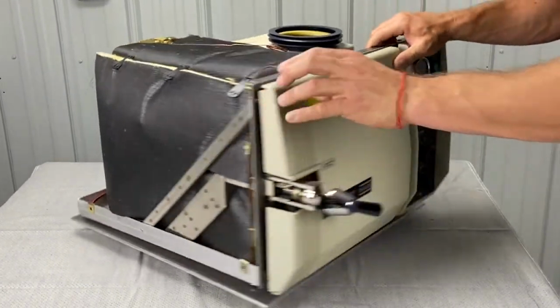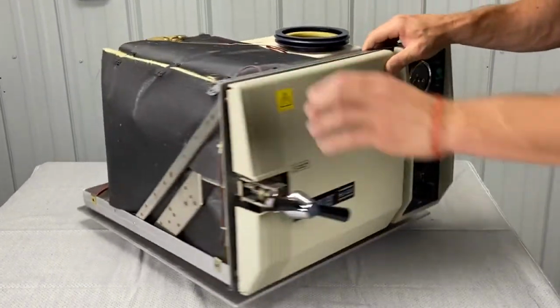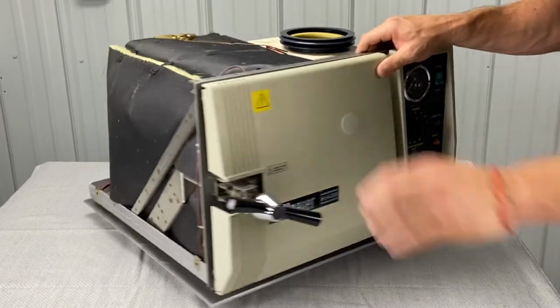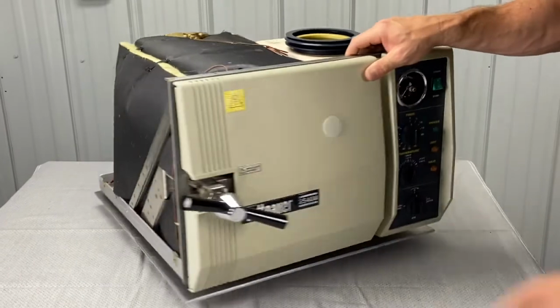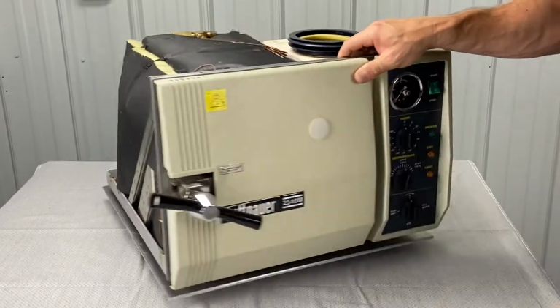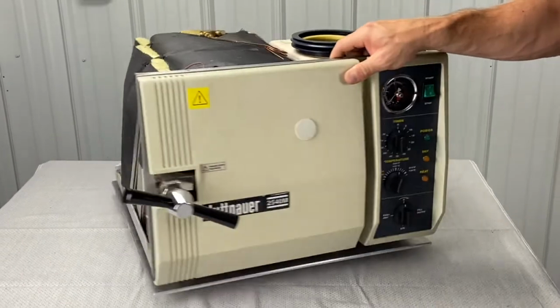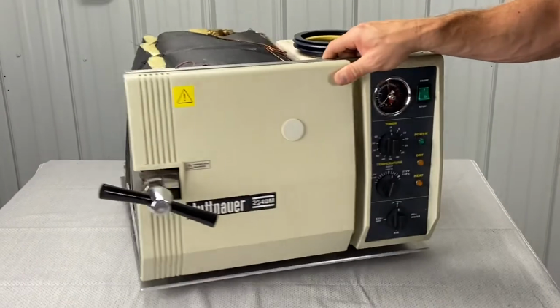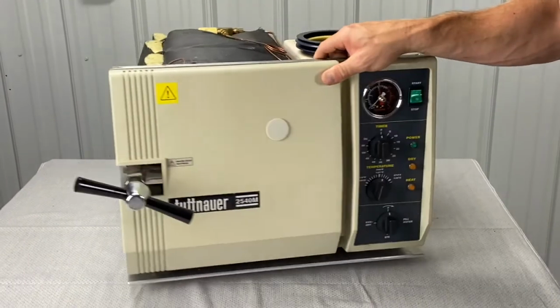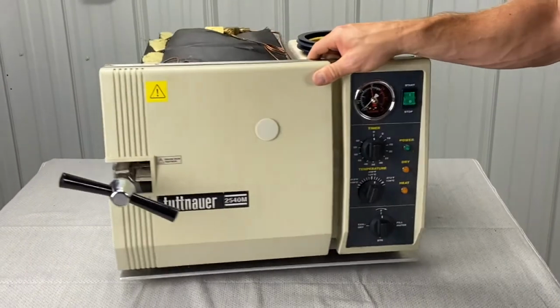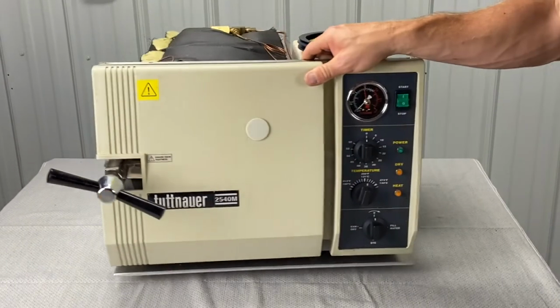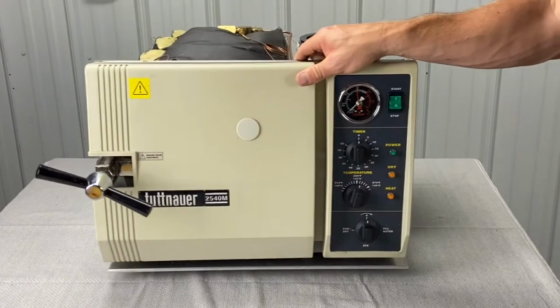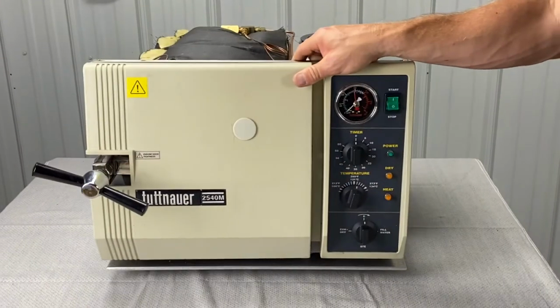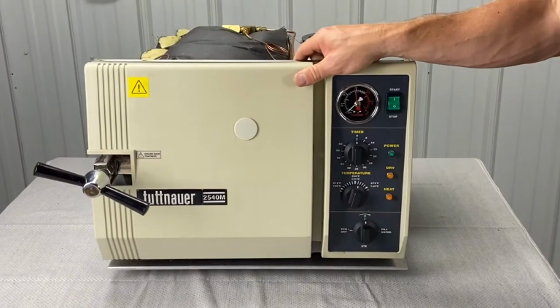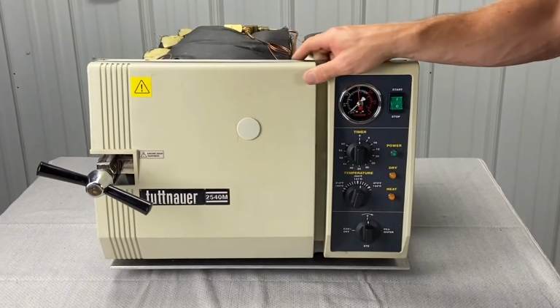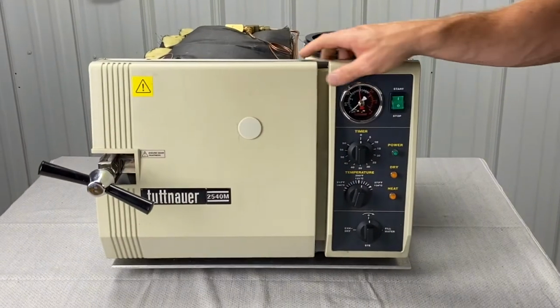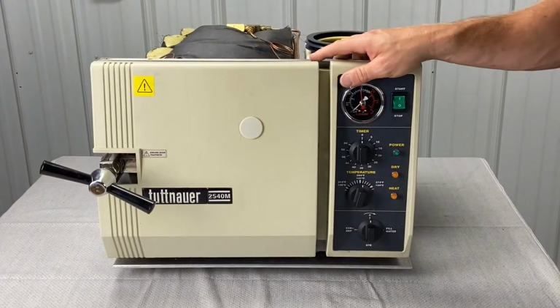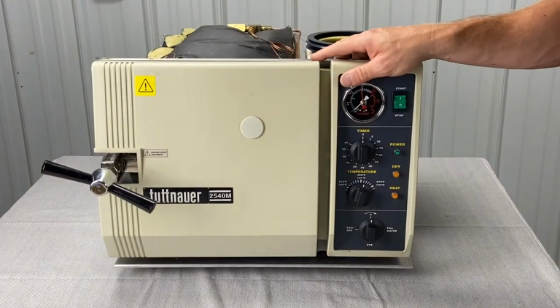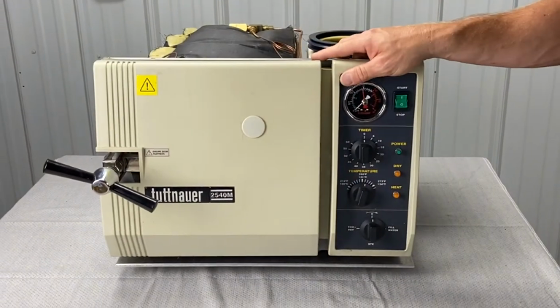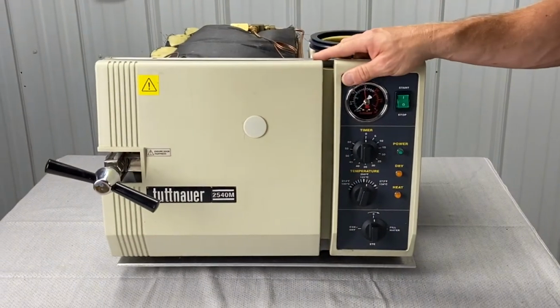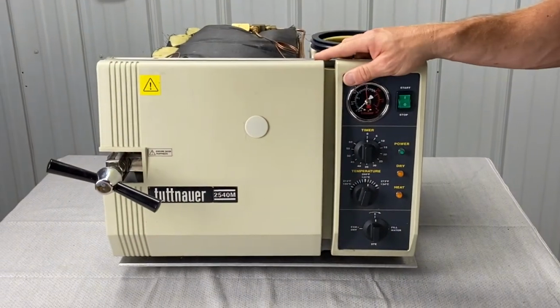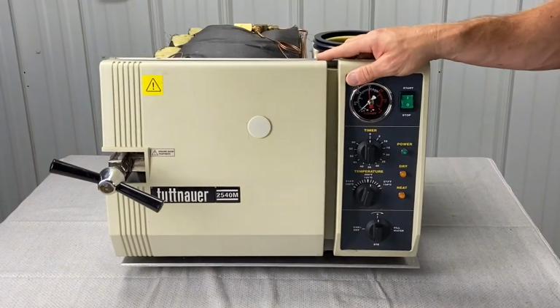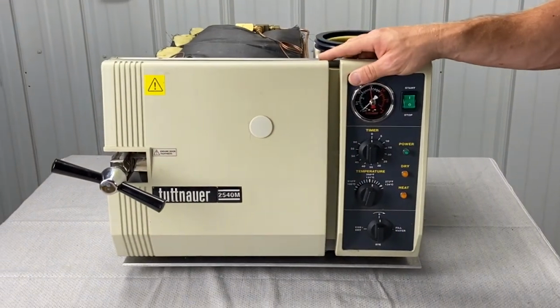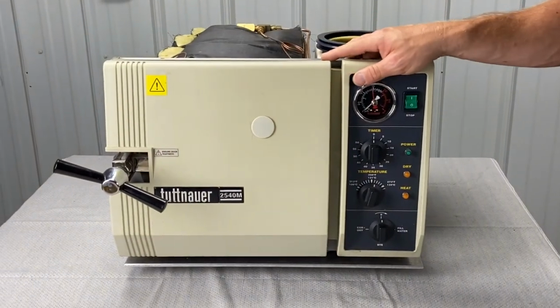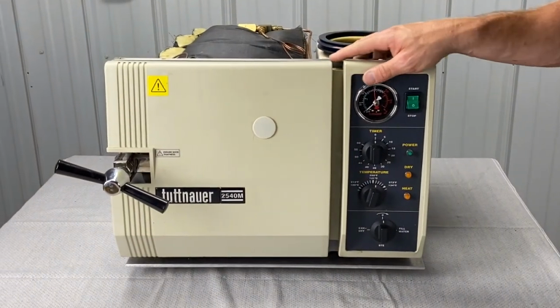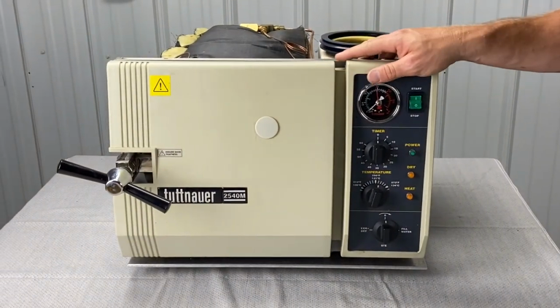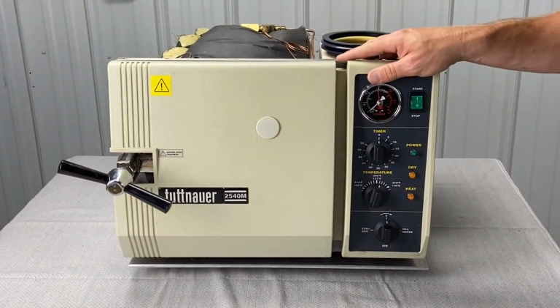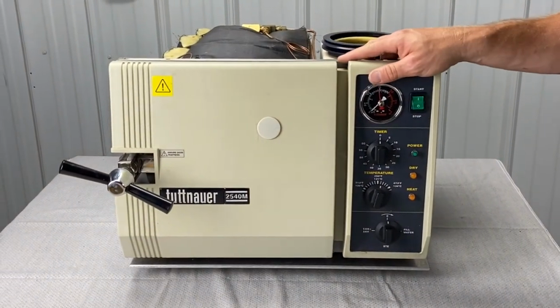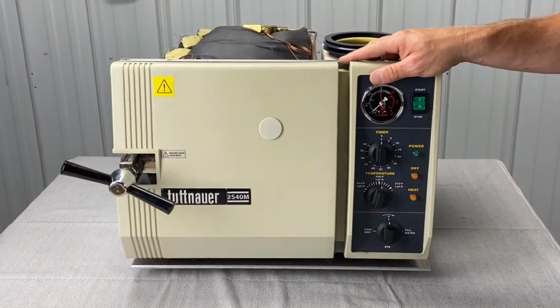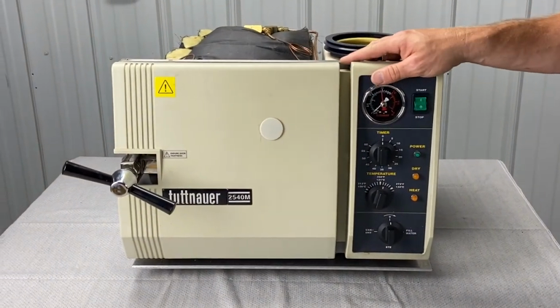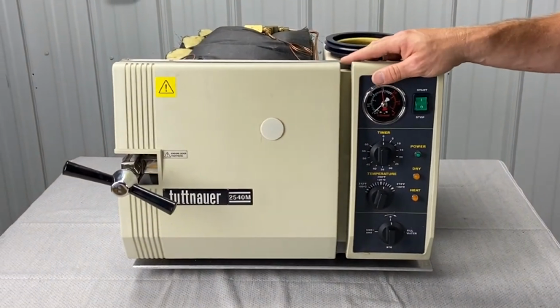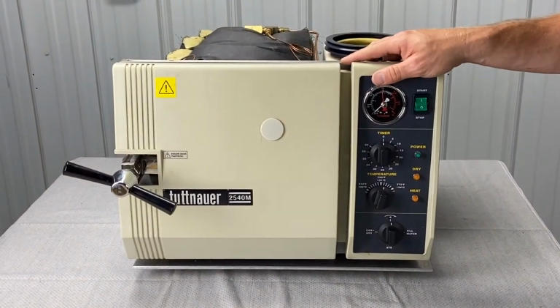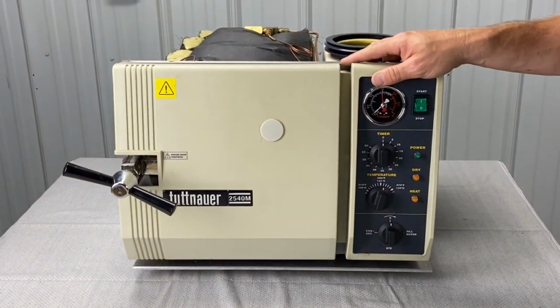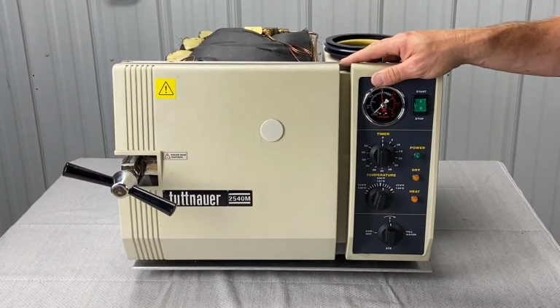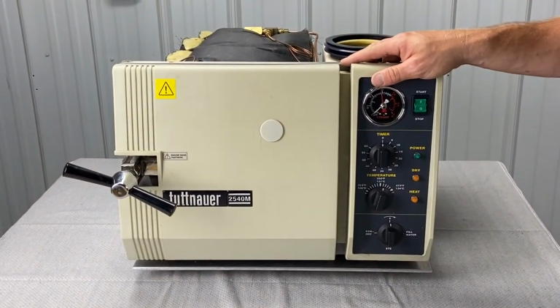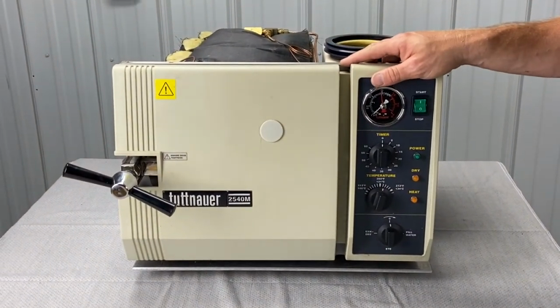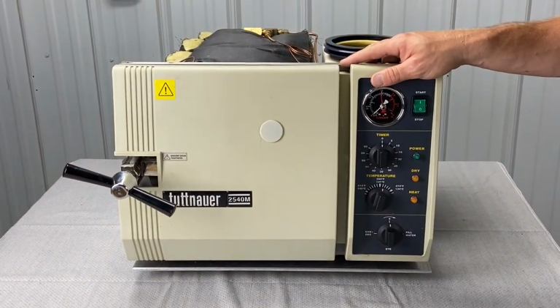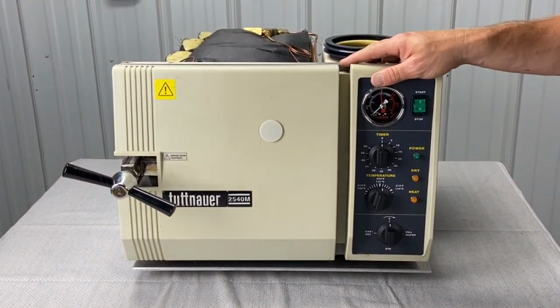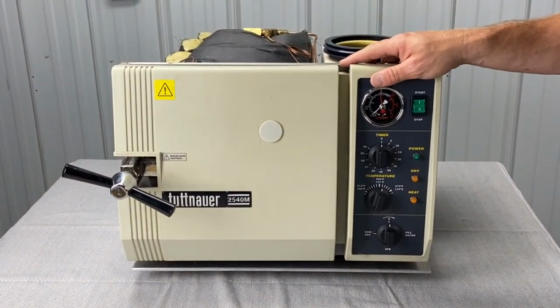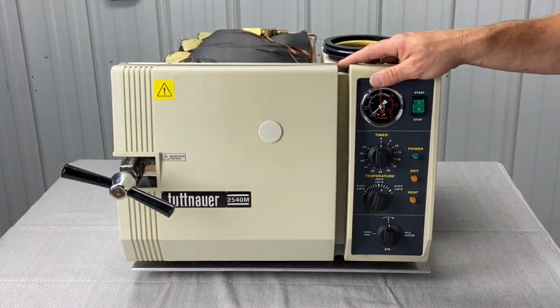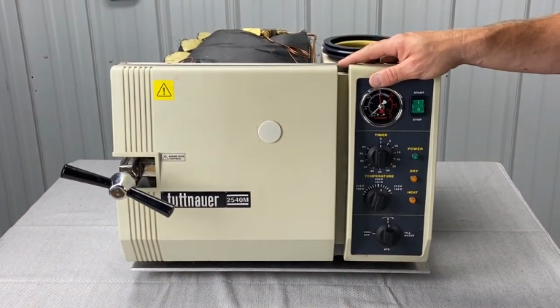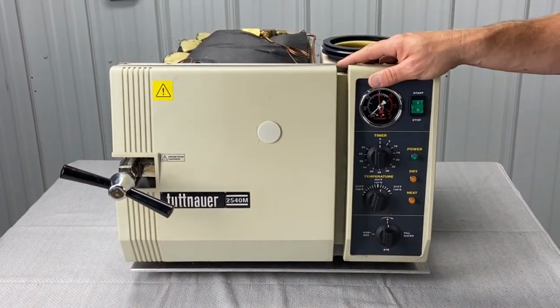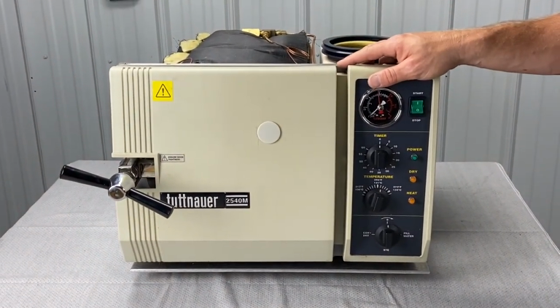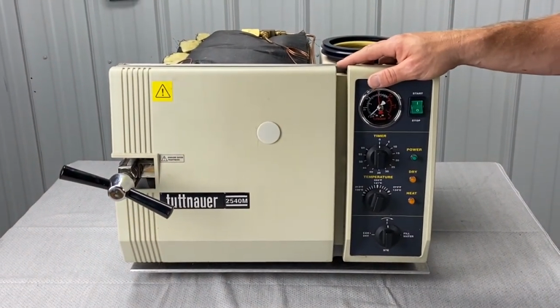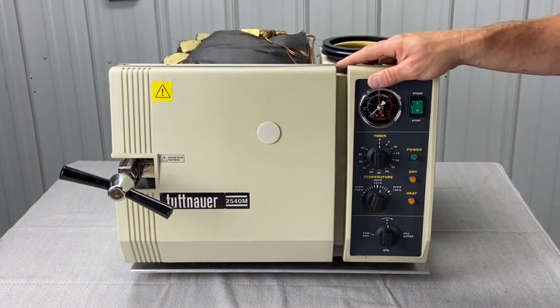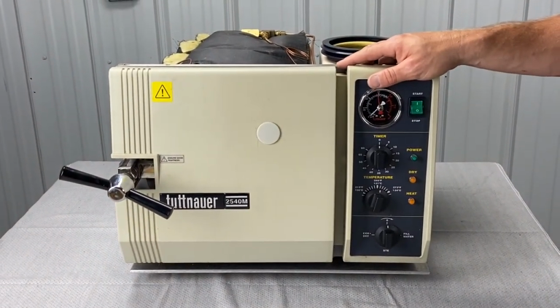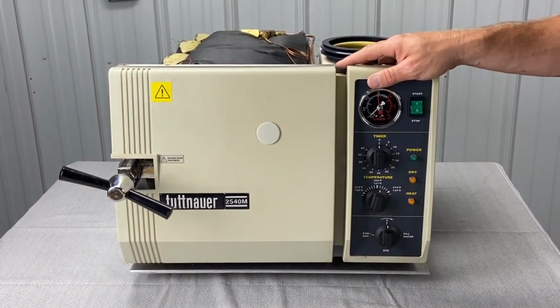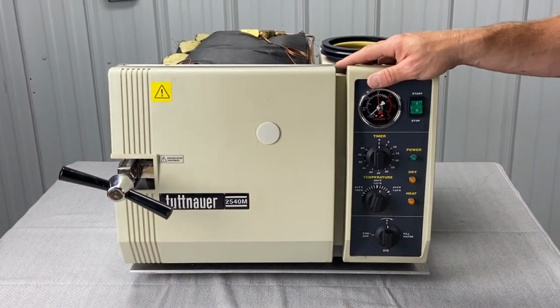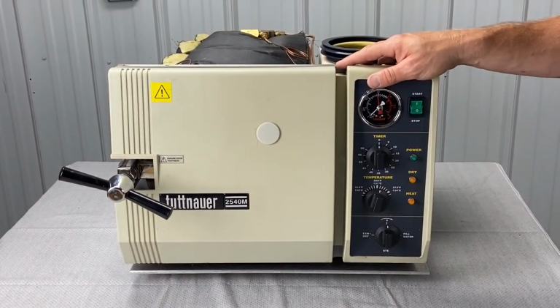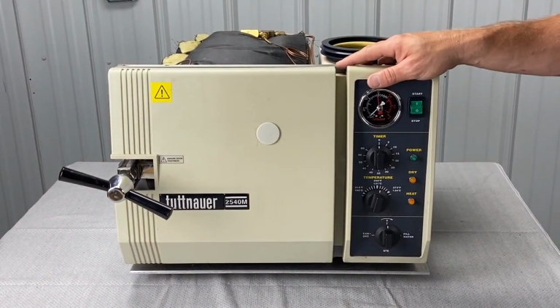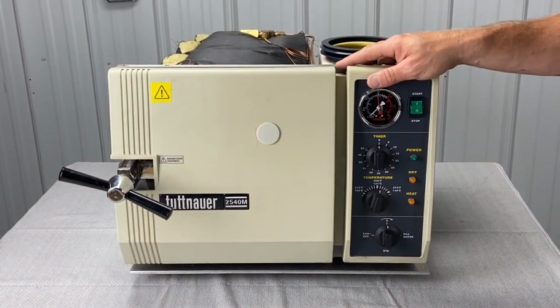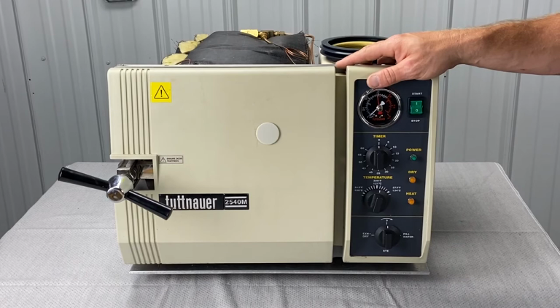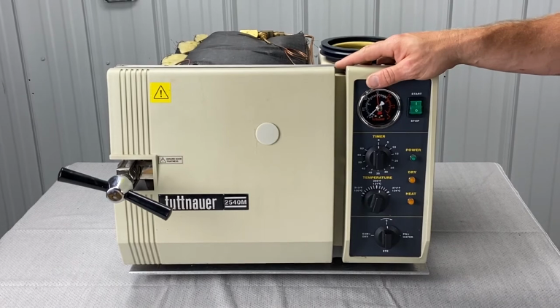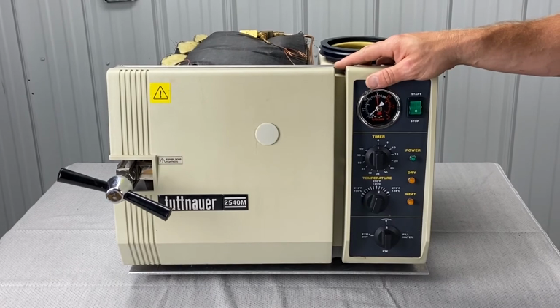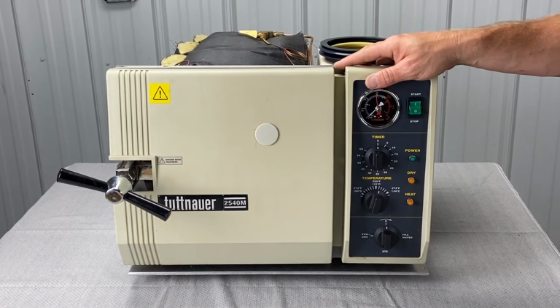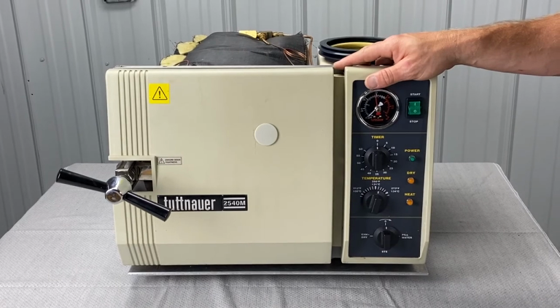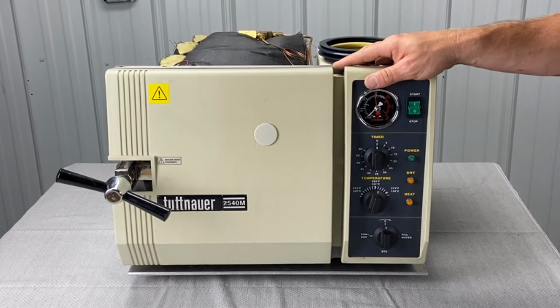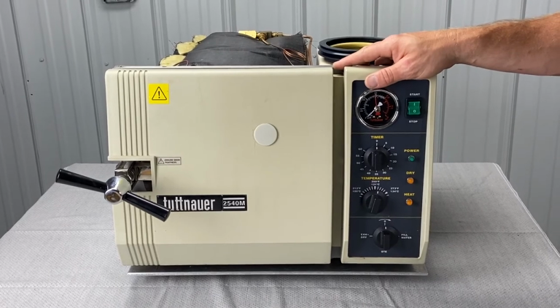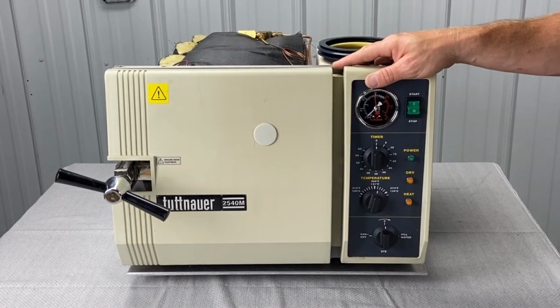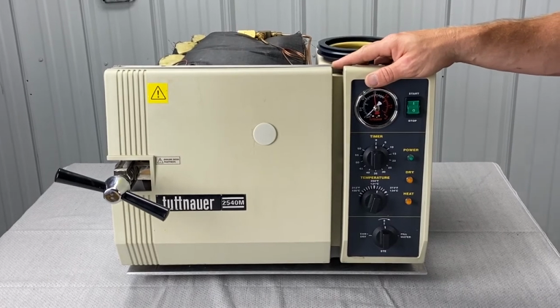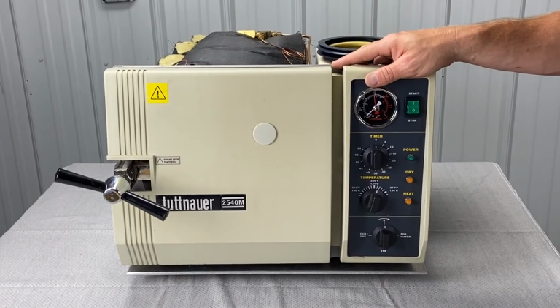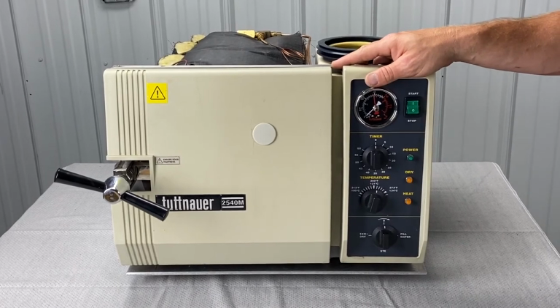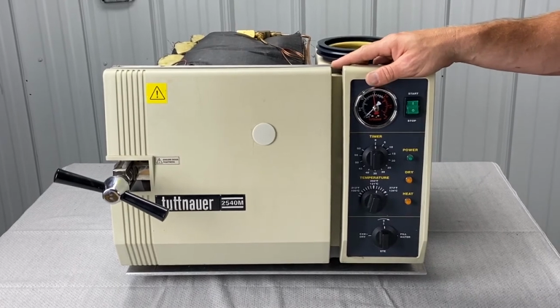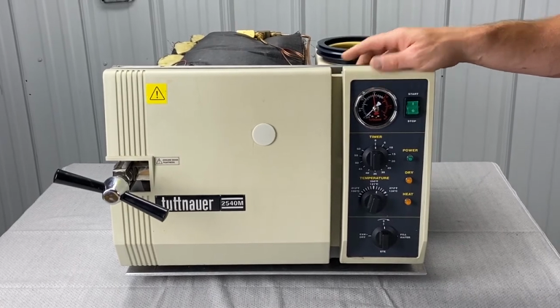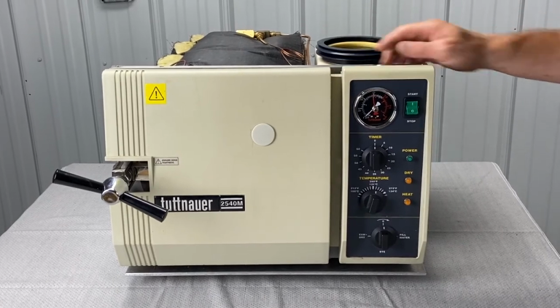That's how you do it. If you like this video, please share it. Please subscribe to our channel and stay tuned for more Tuttnauer repair videos.